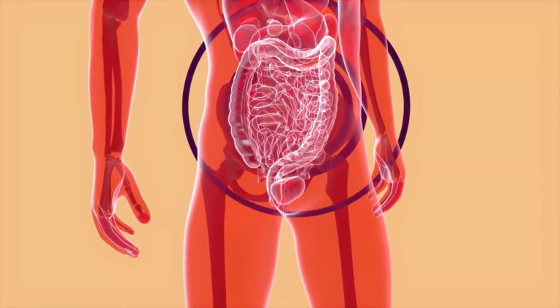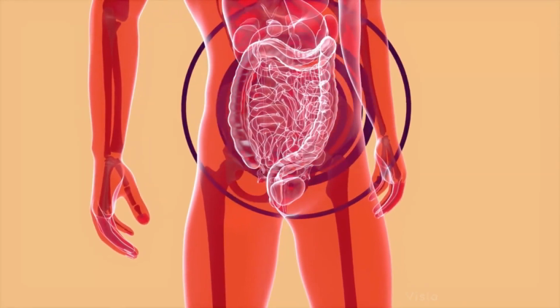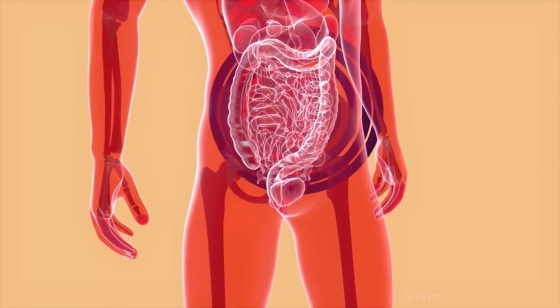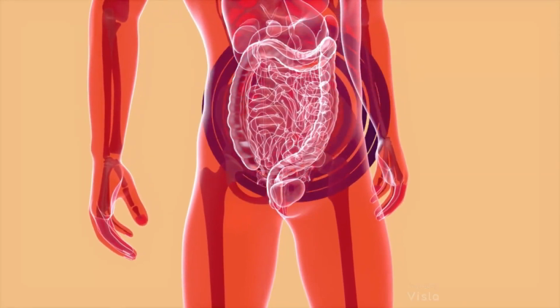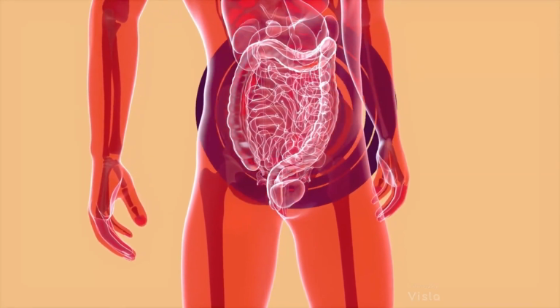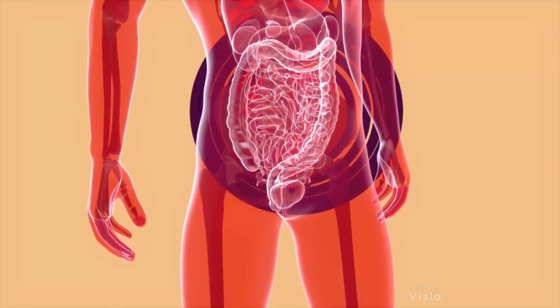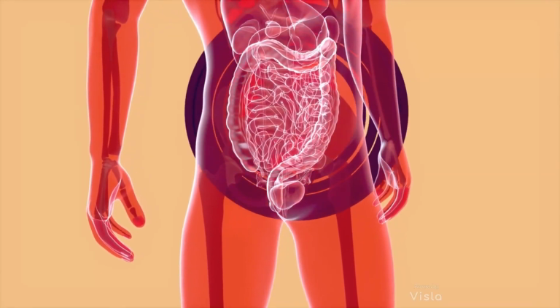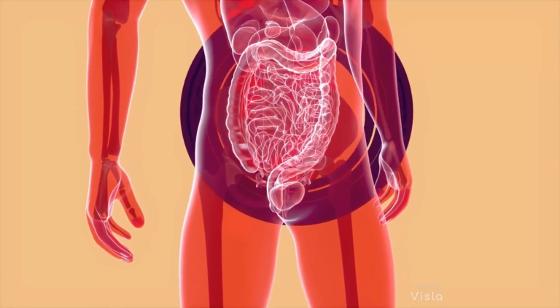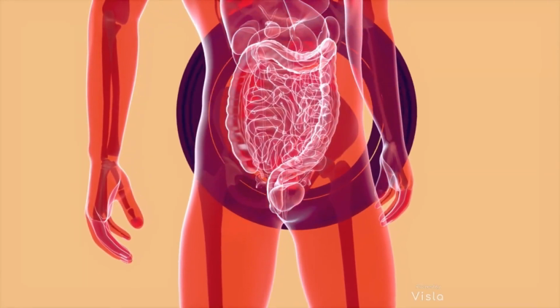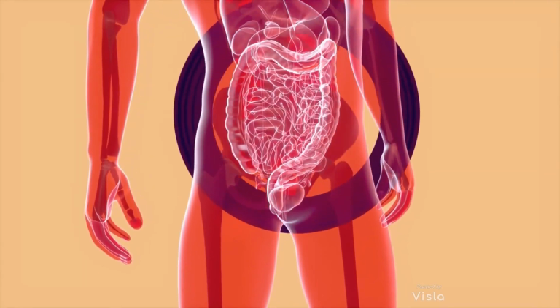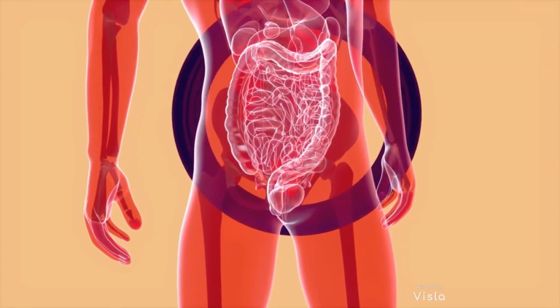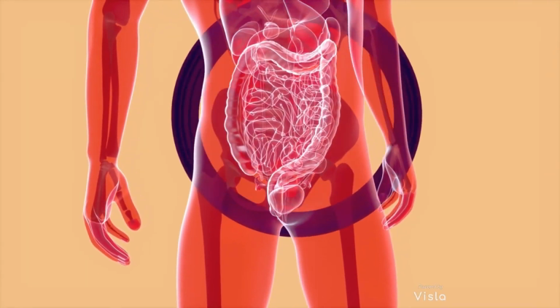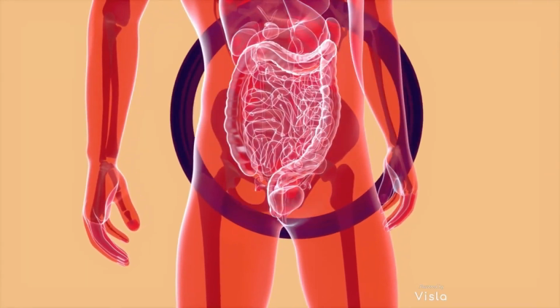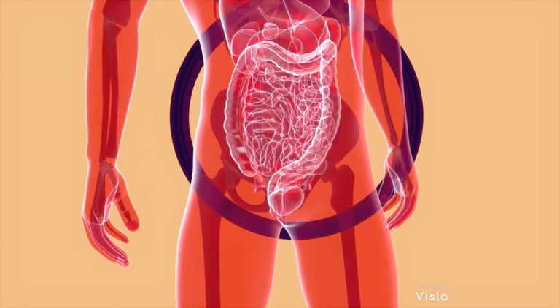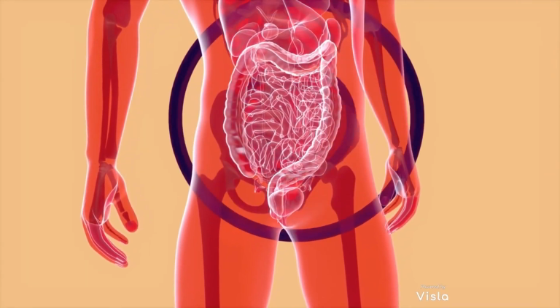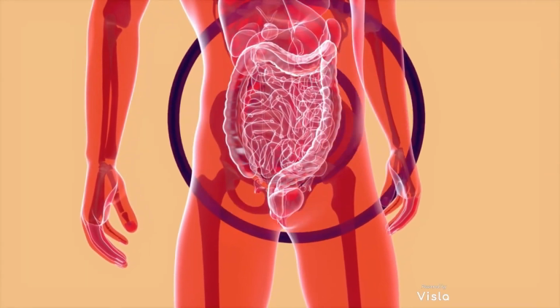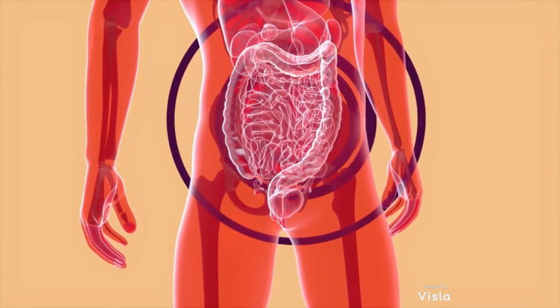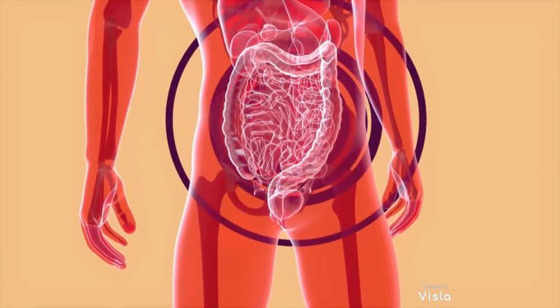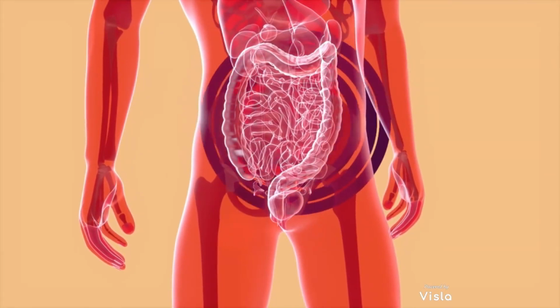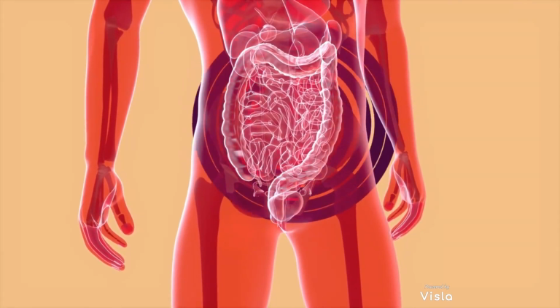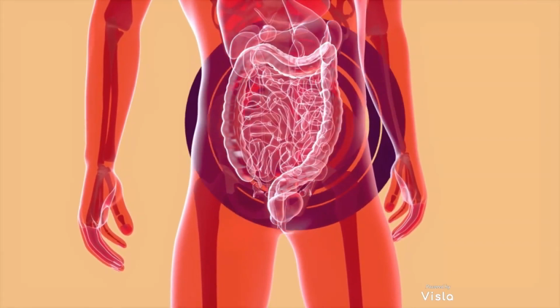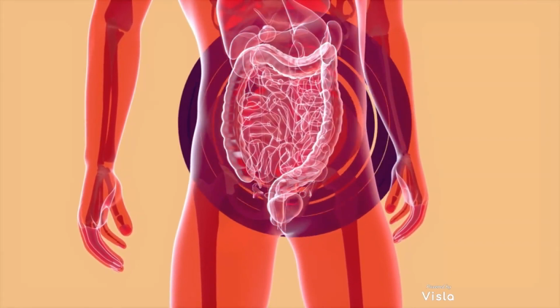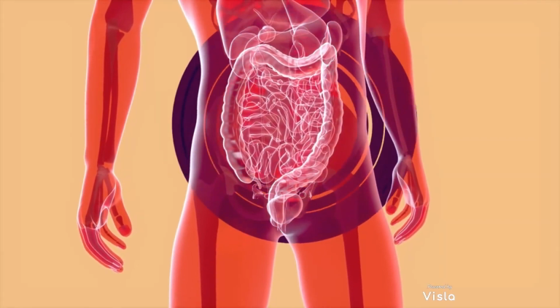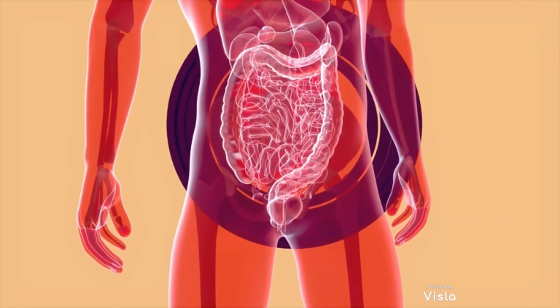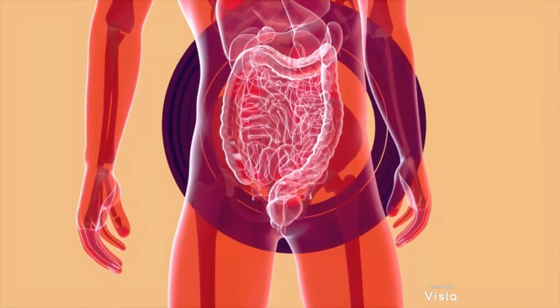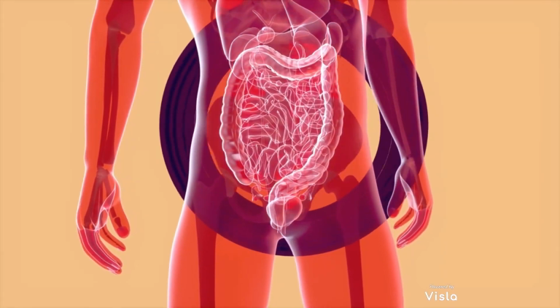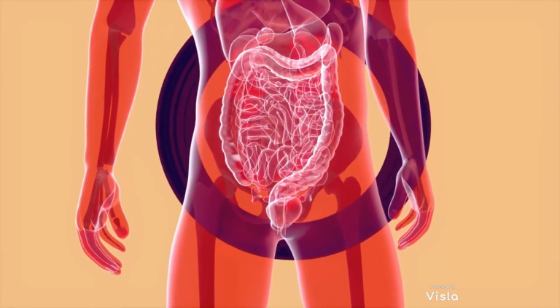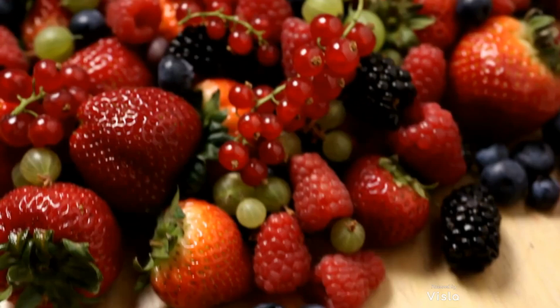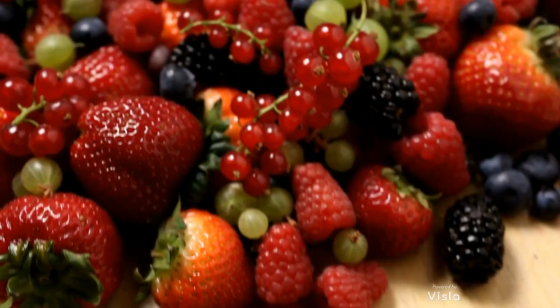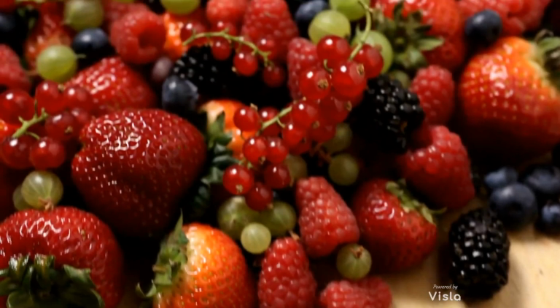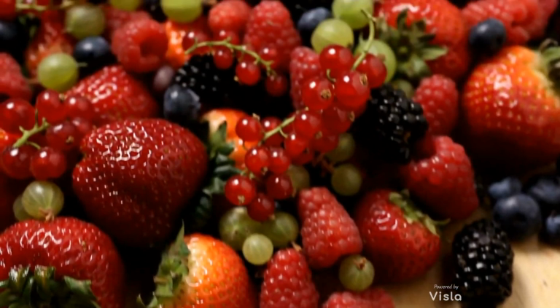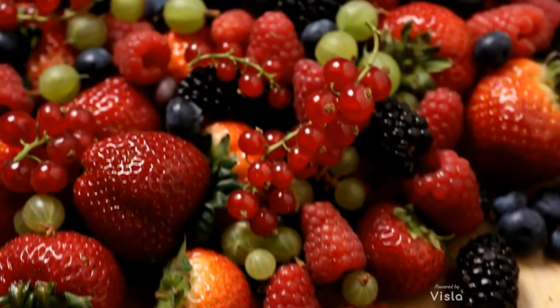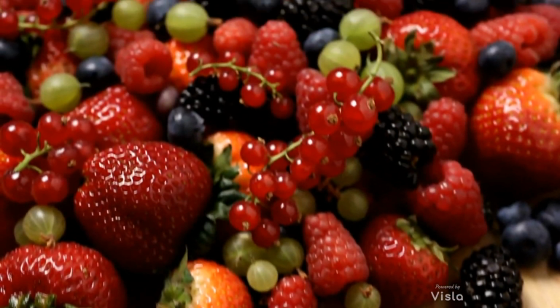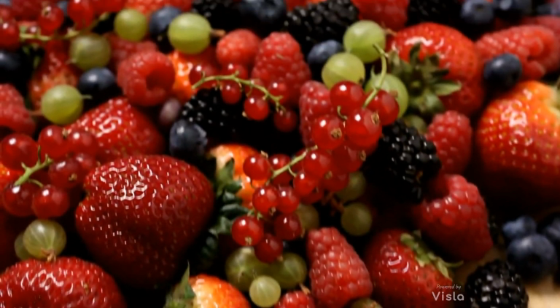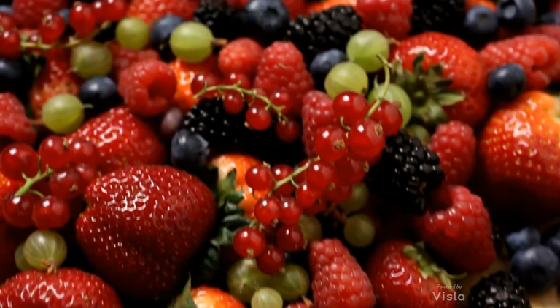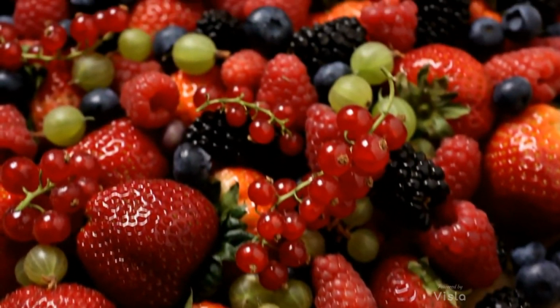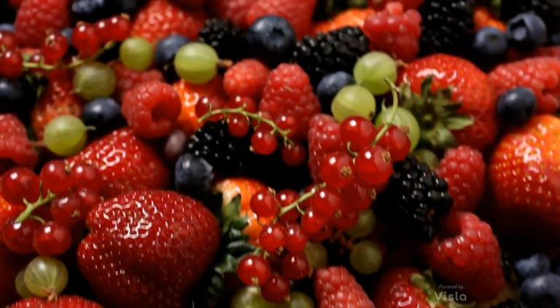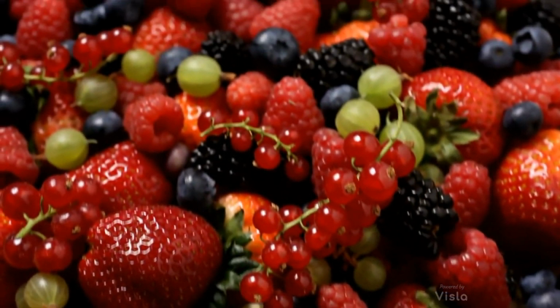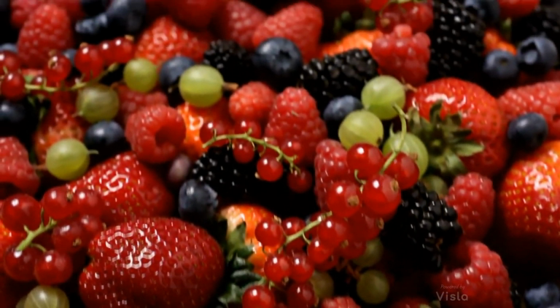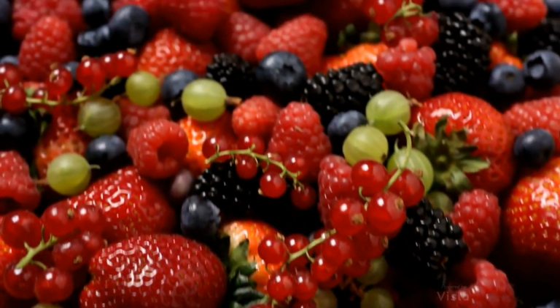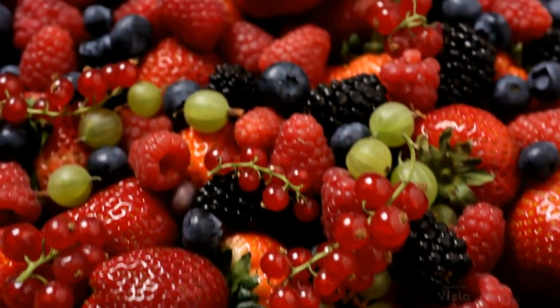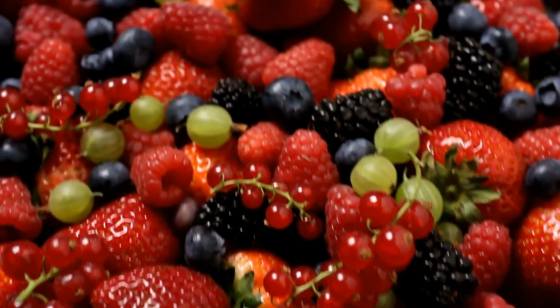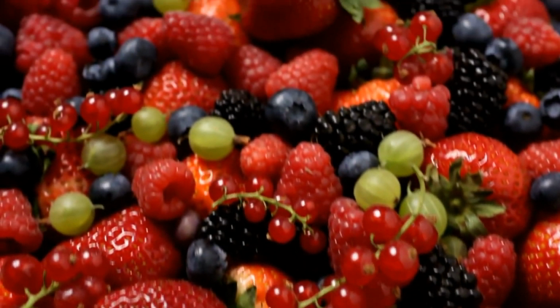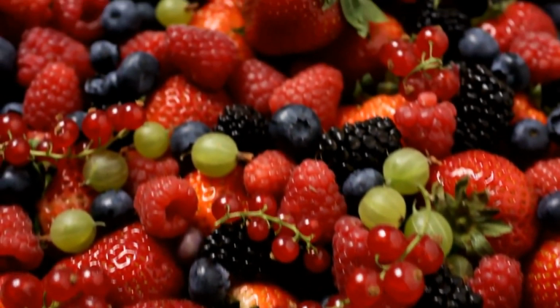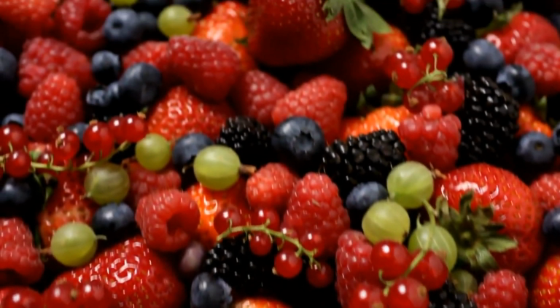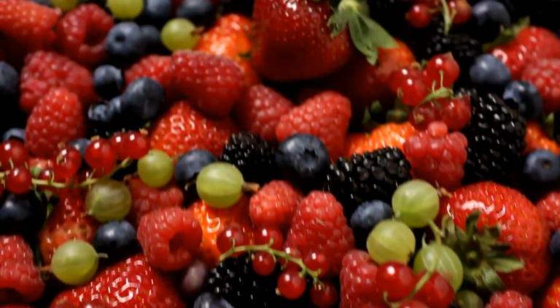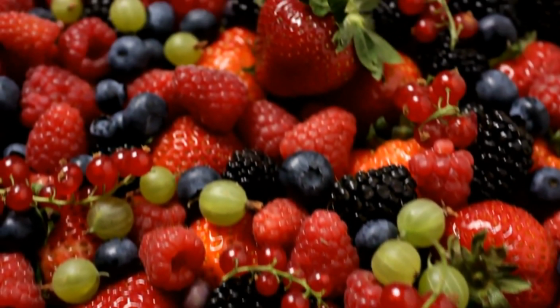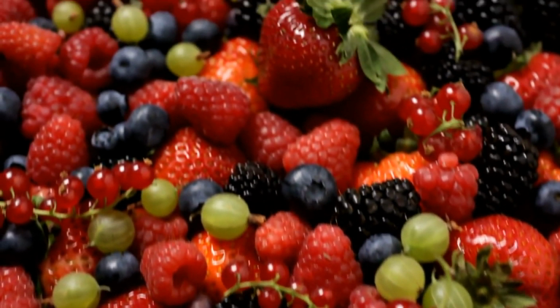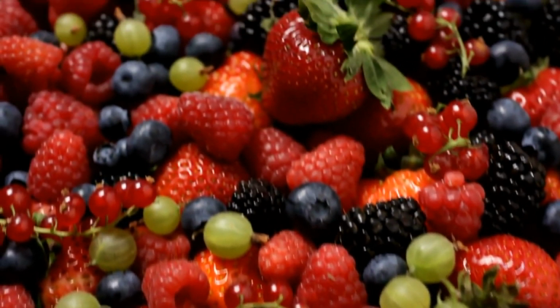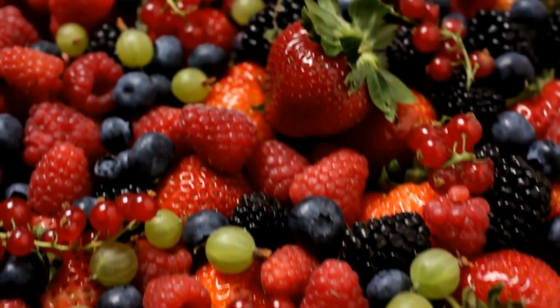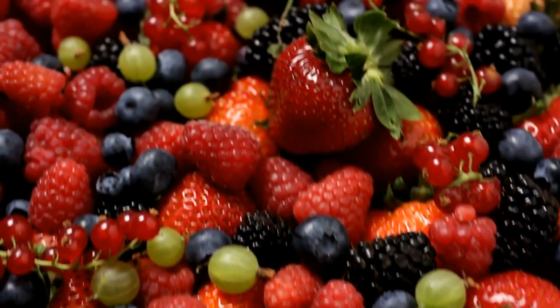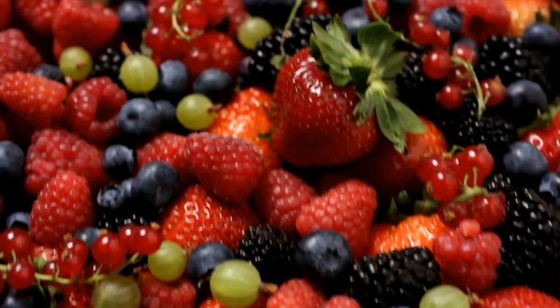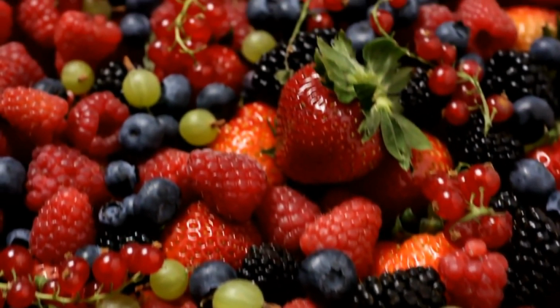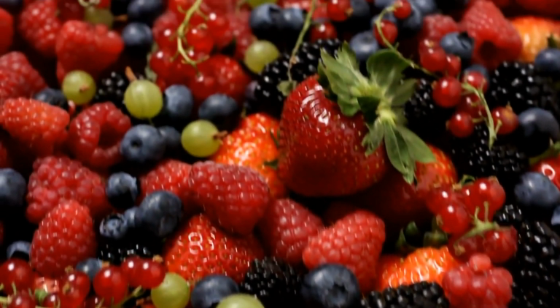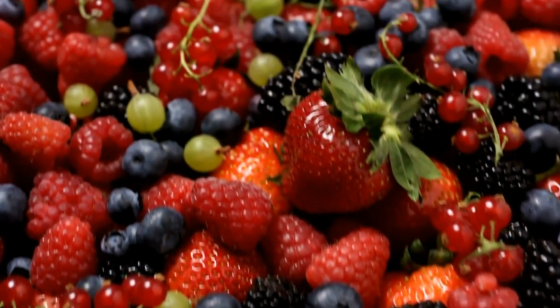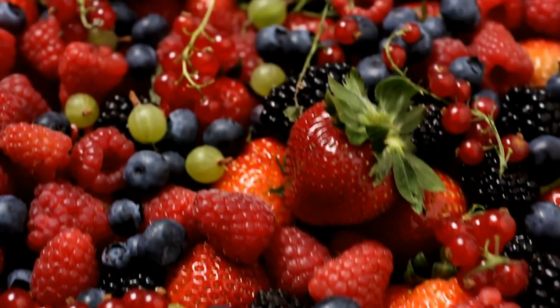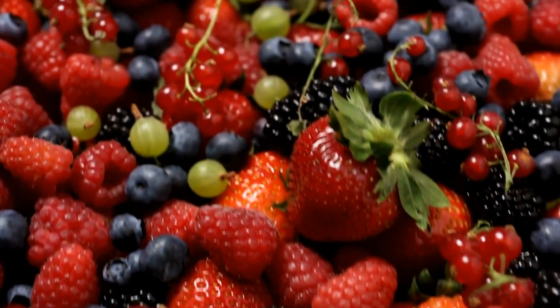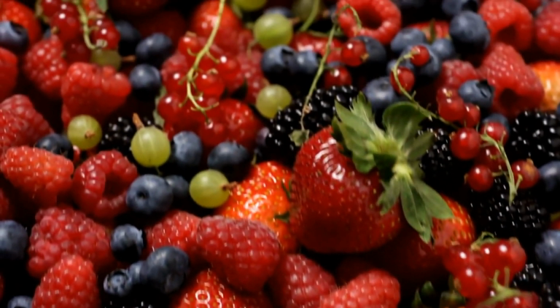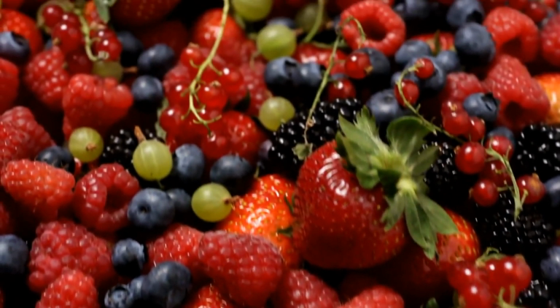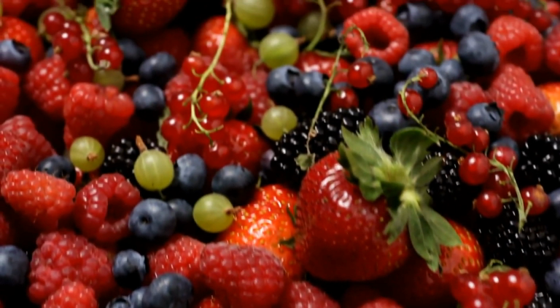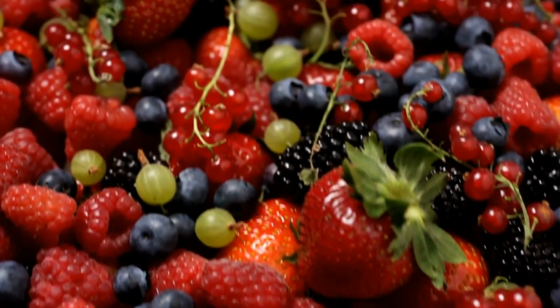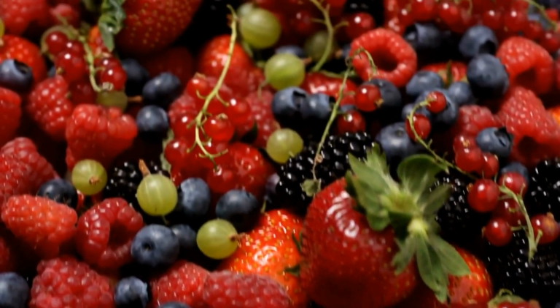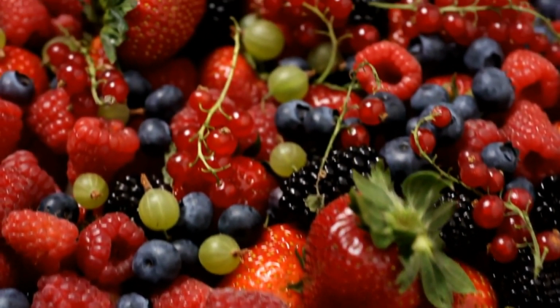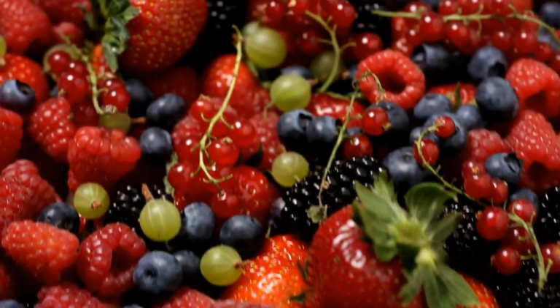Antioxidants are also your friend. They fight inflammation and bolster the immune system. Berries, leafy greens, and broccoli should make regular appearances on your plate.